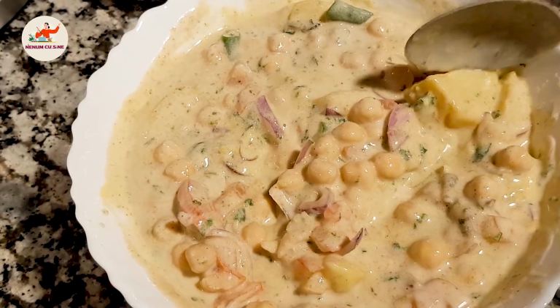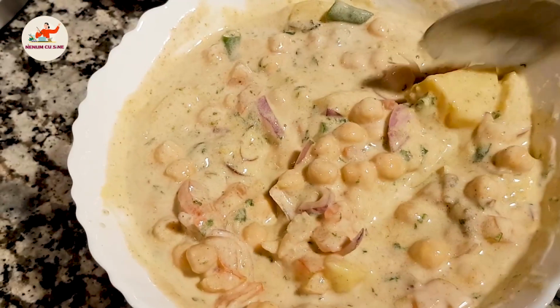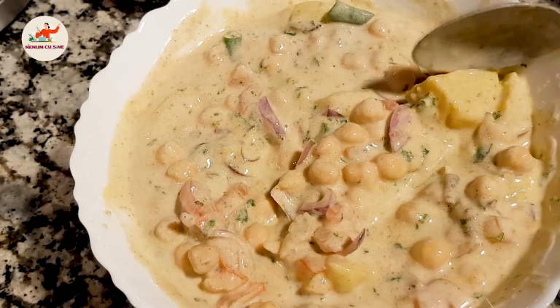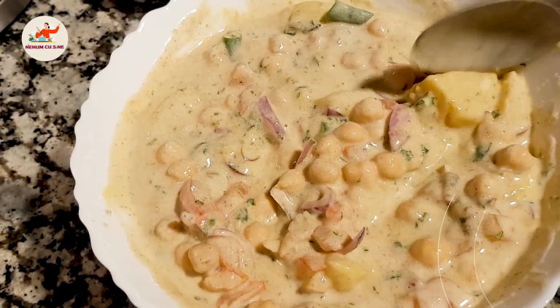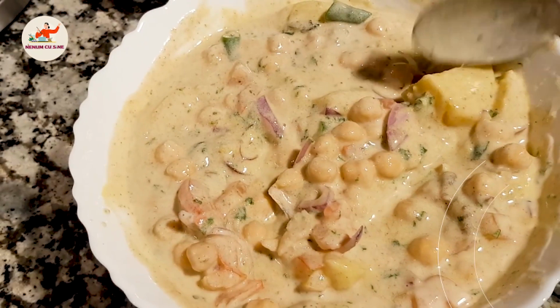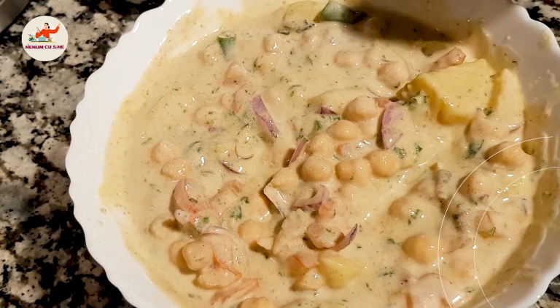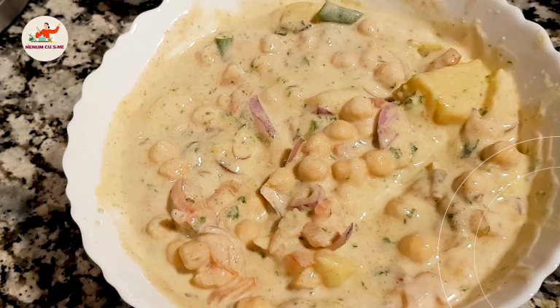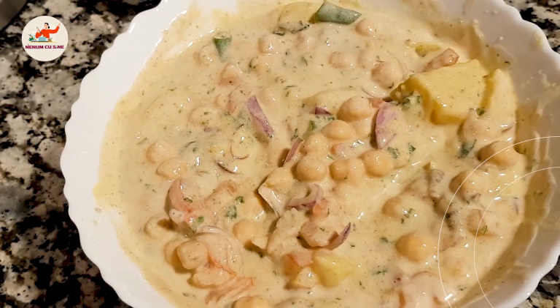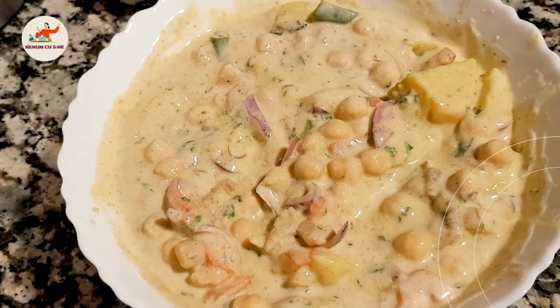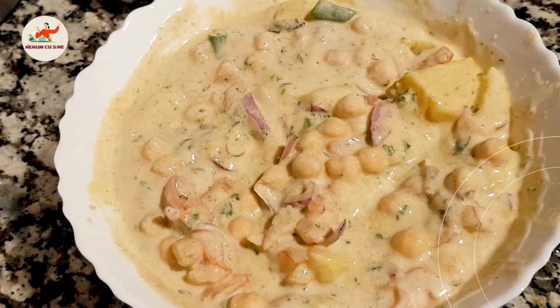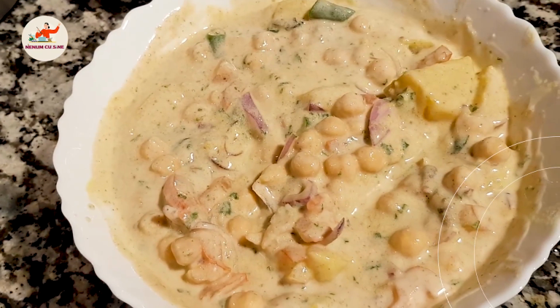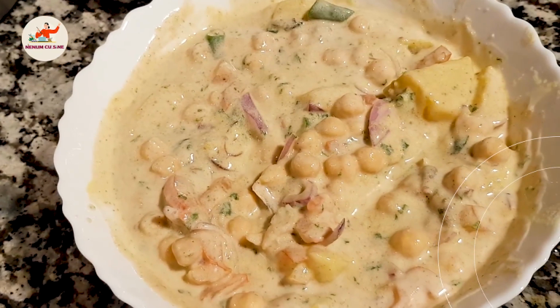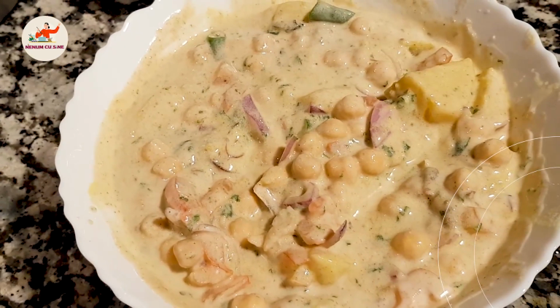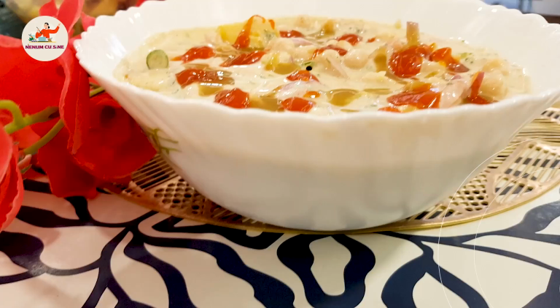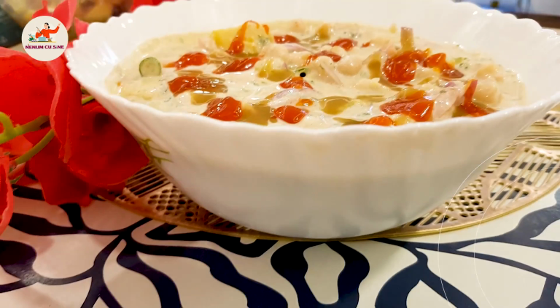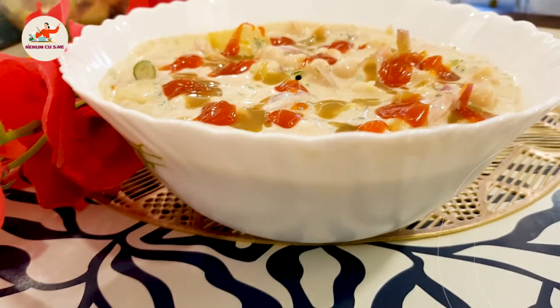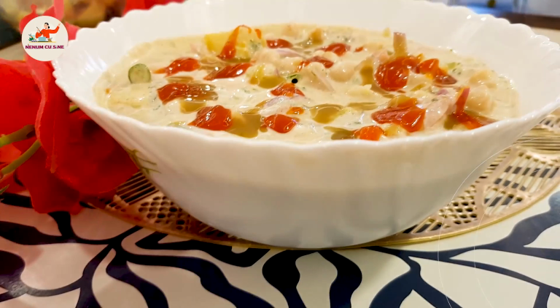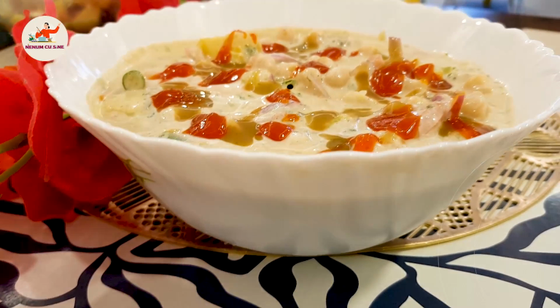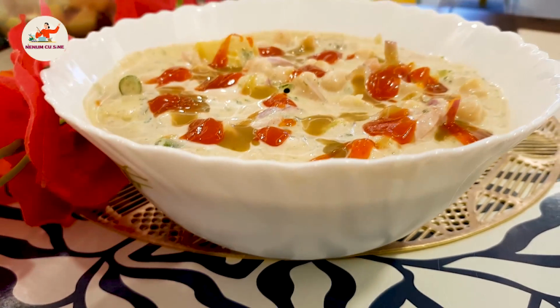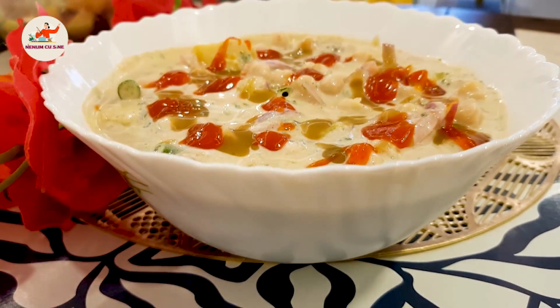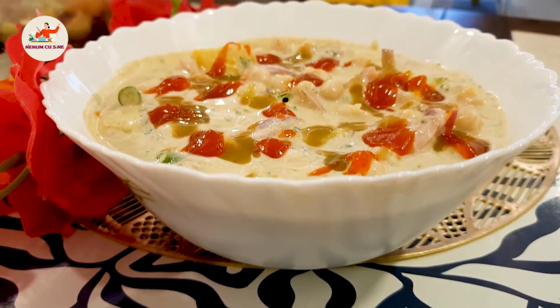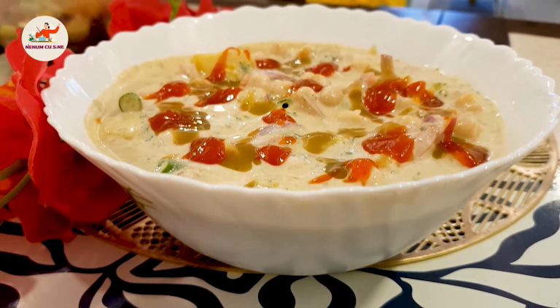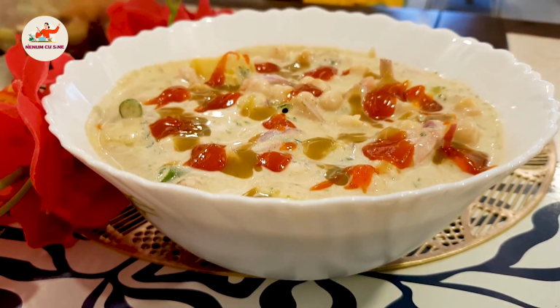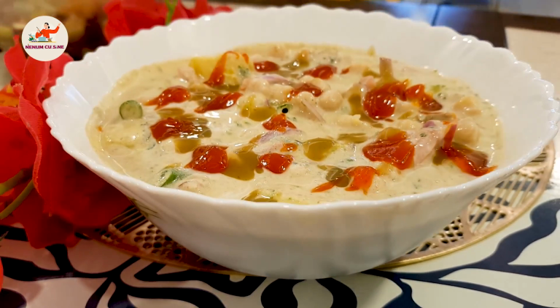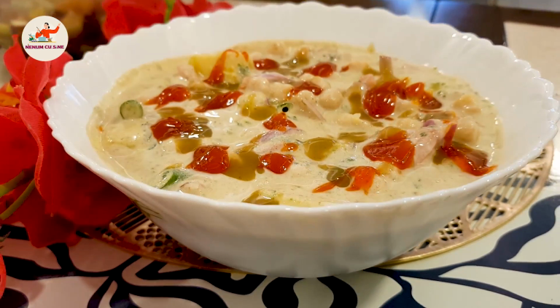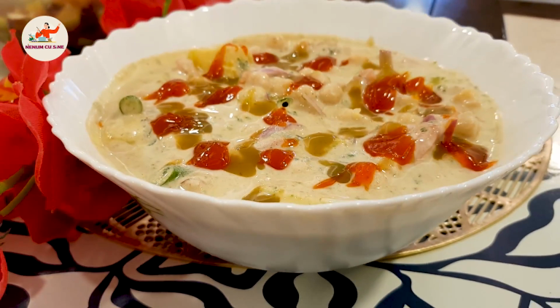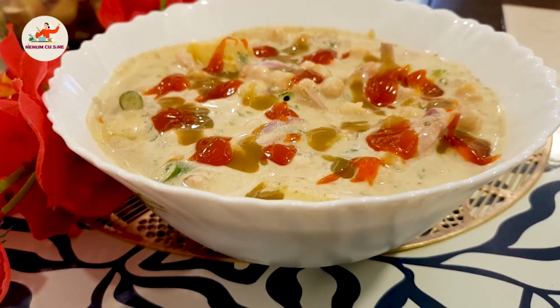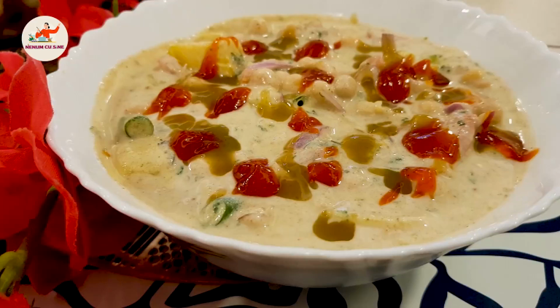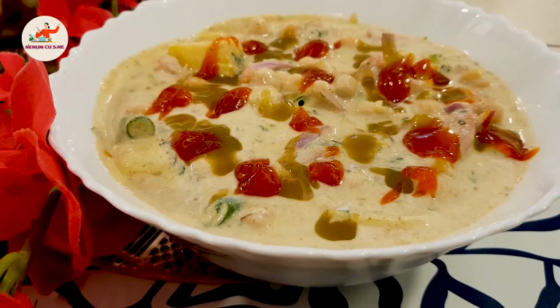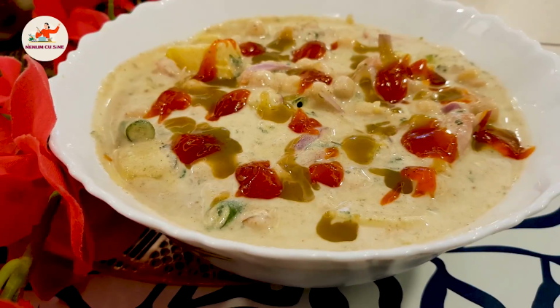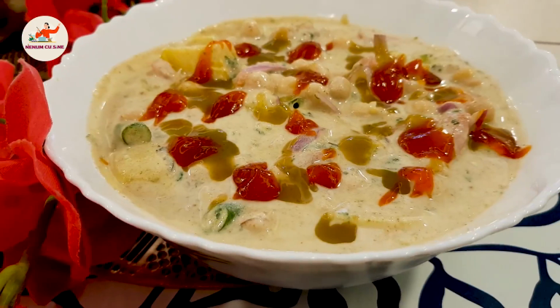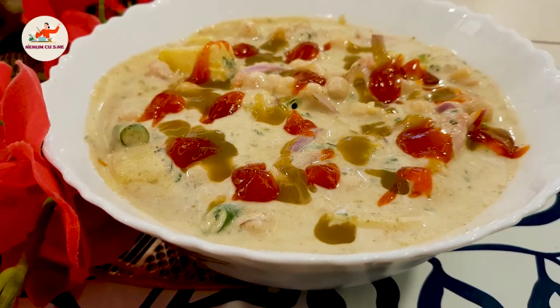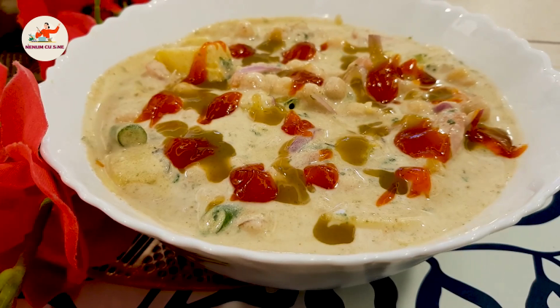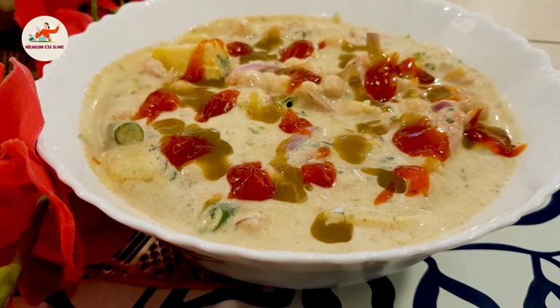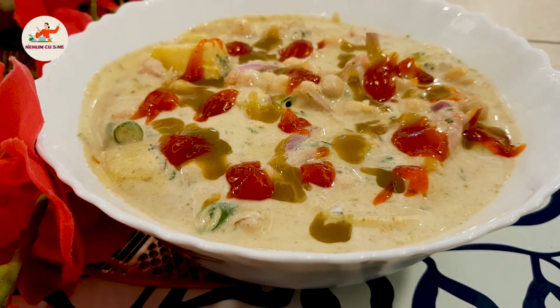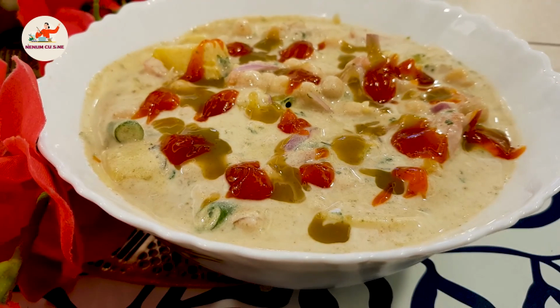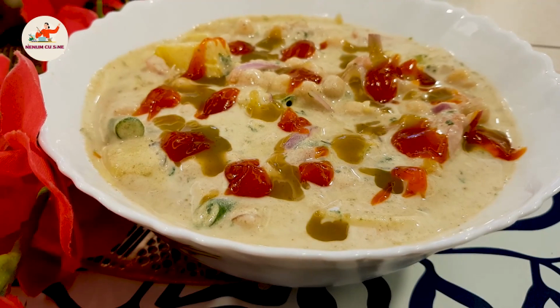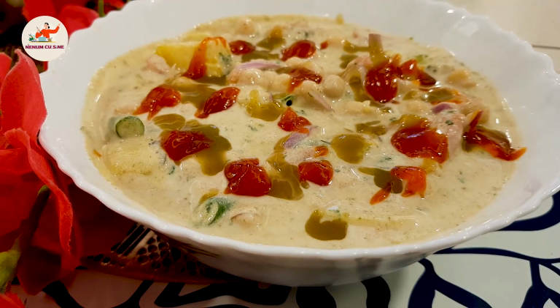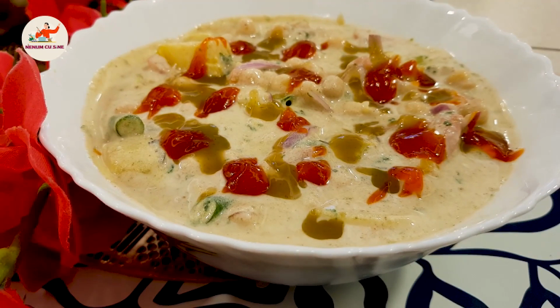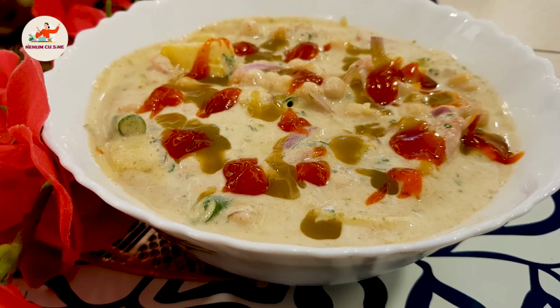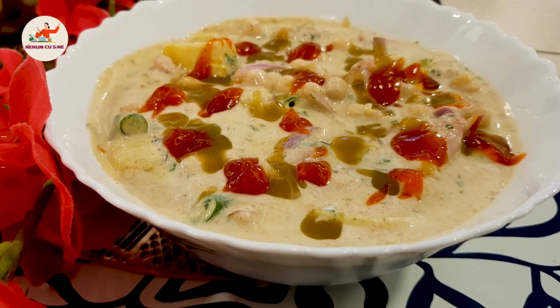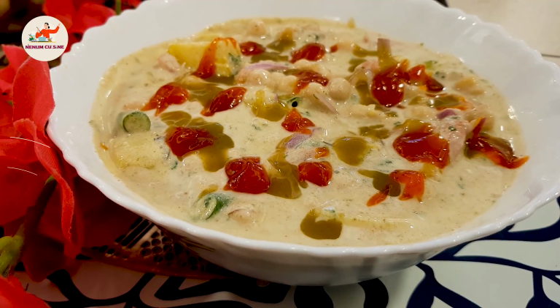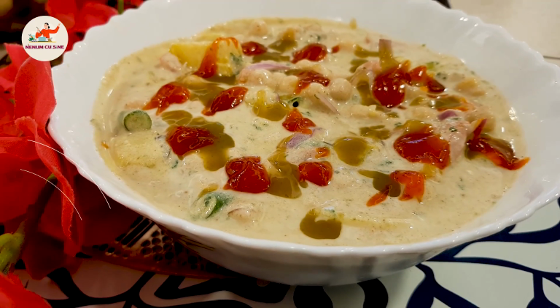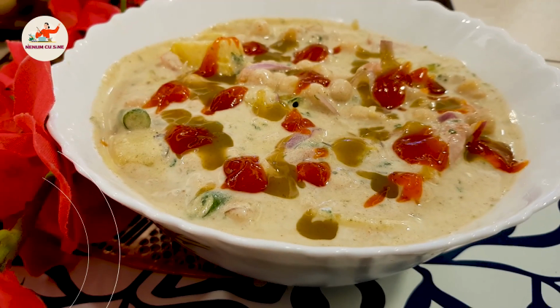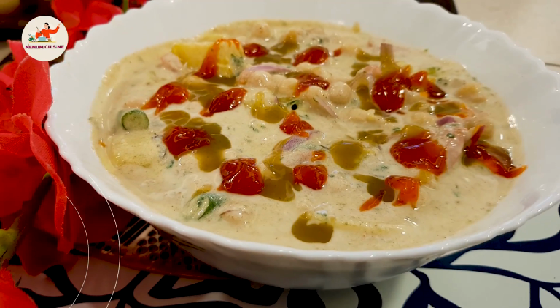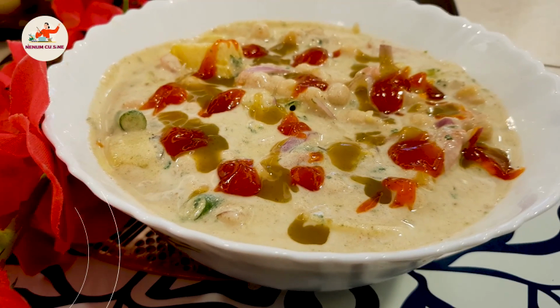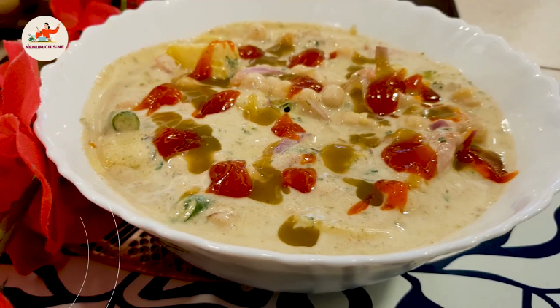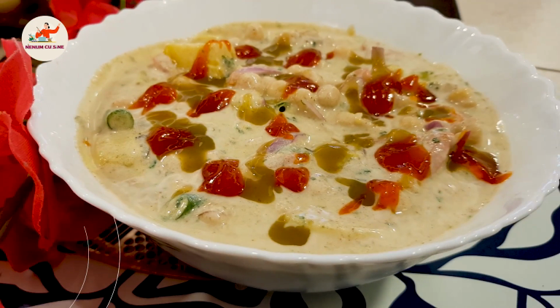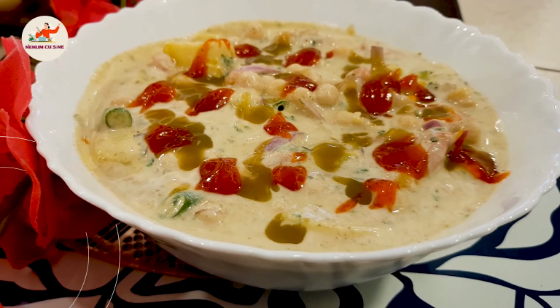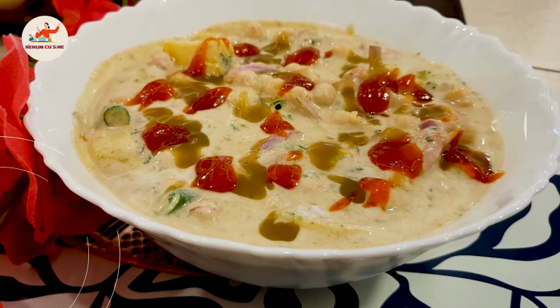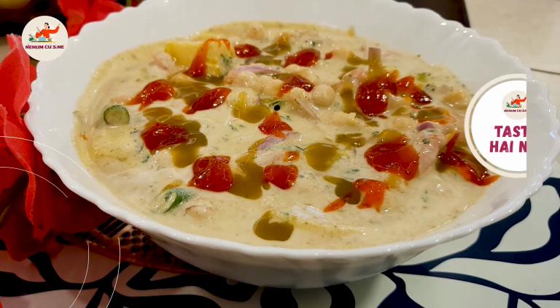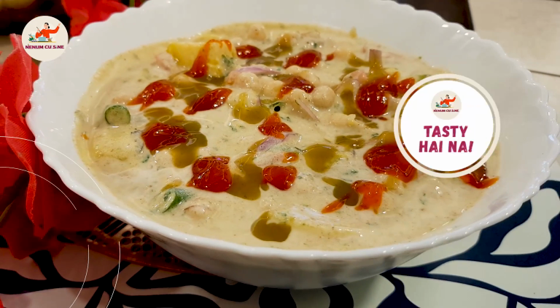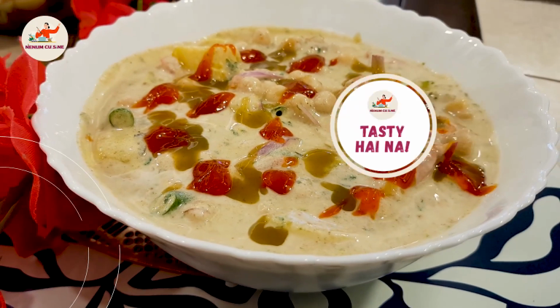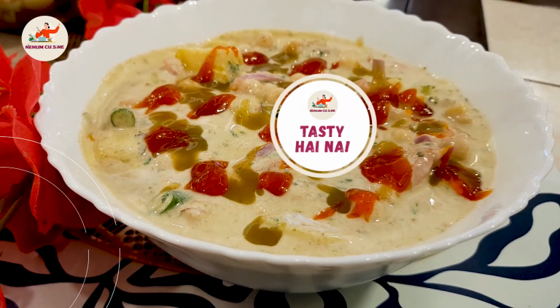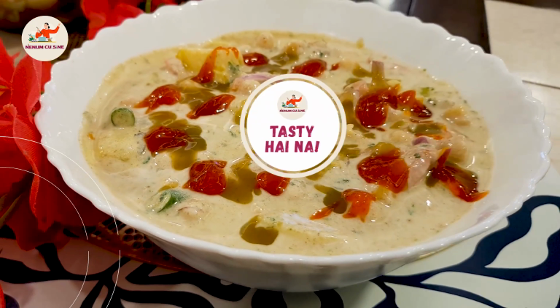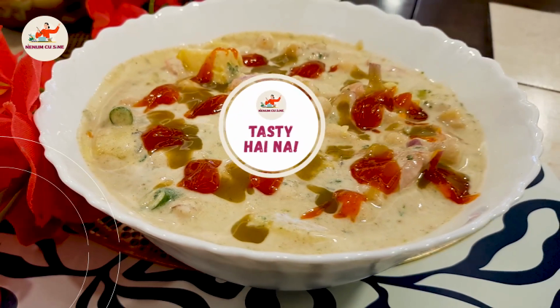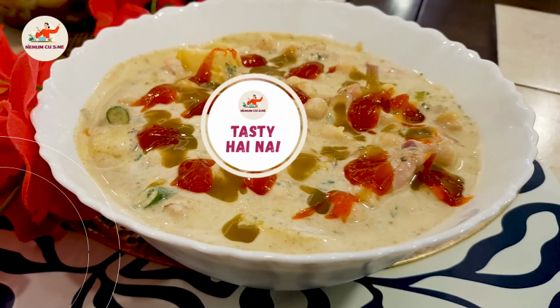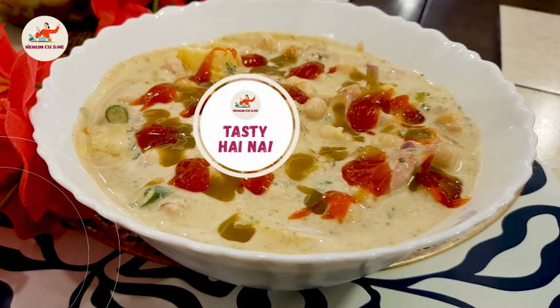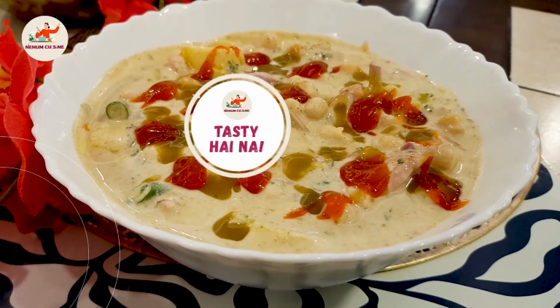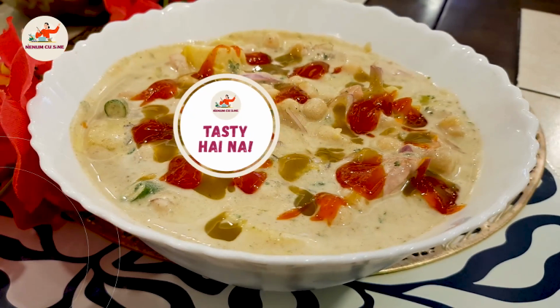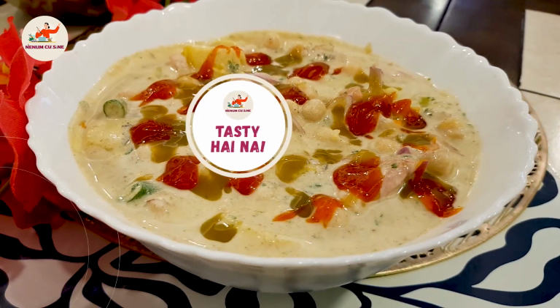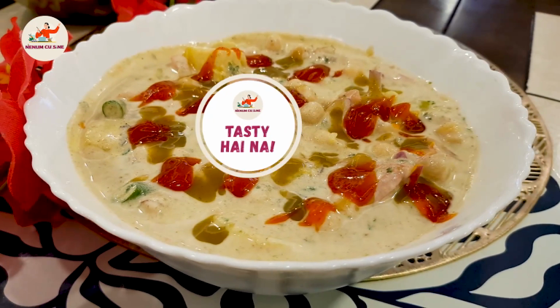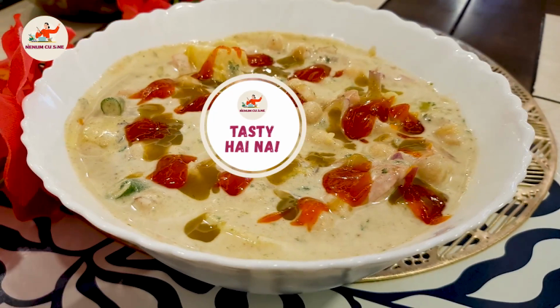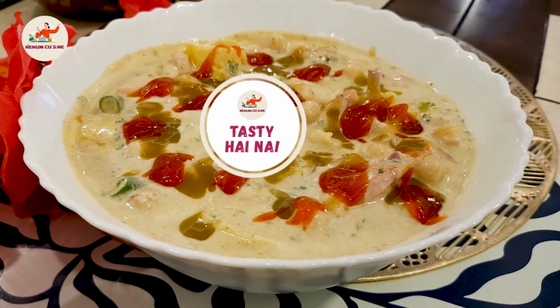It's ready. Let's serve. It's tasty, right?